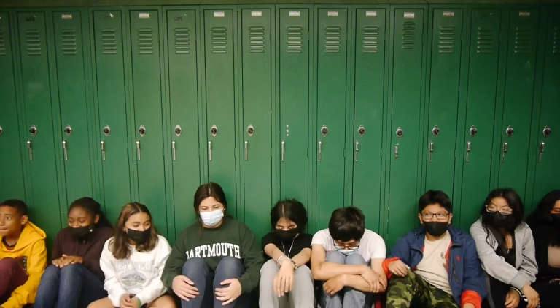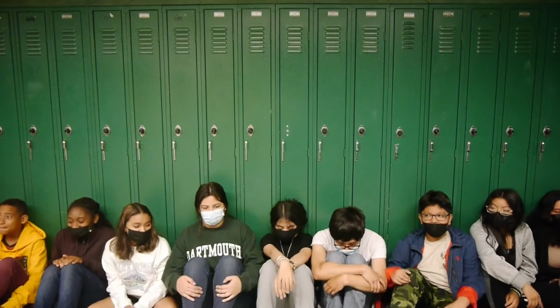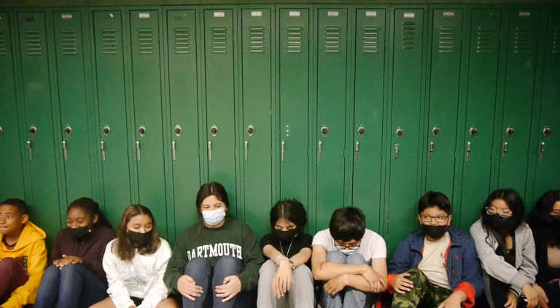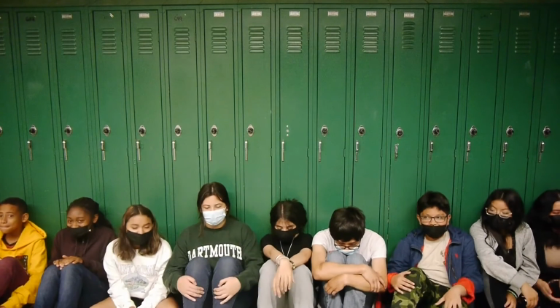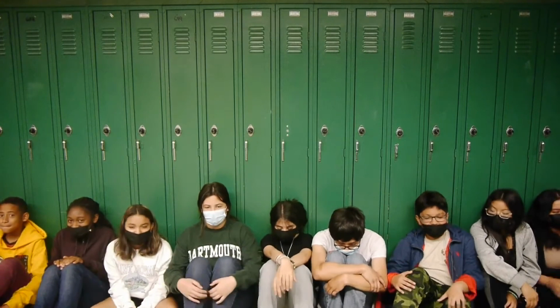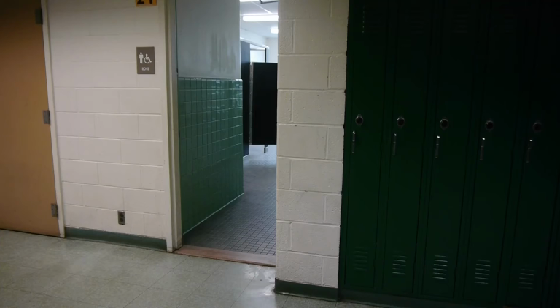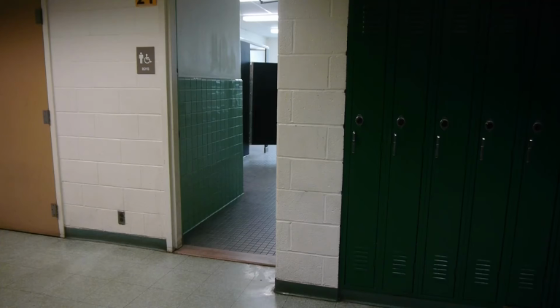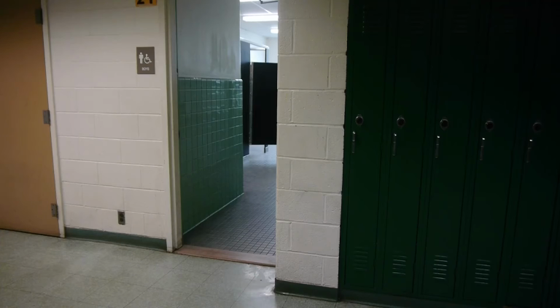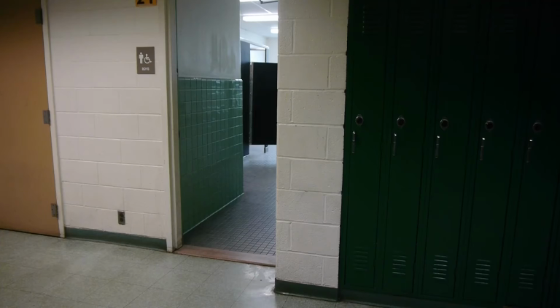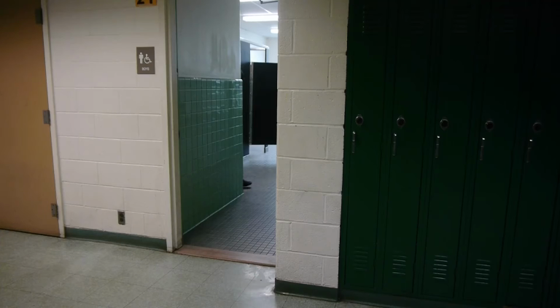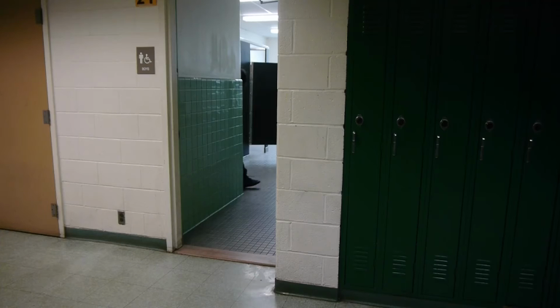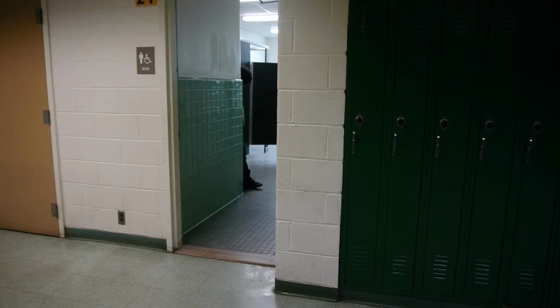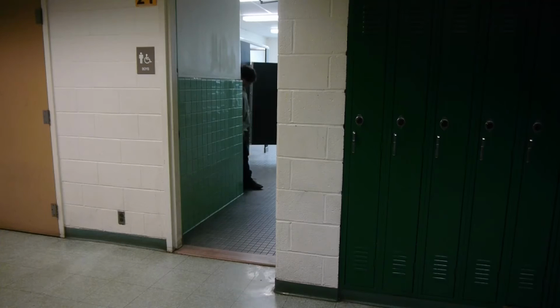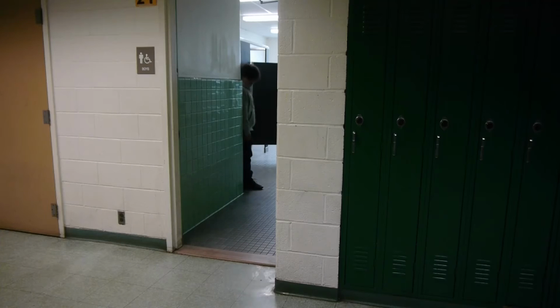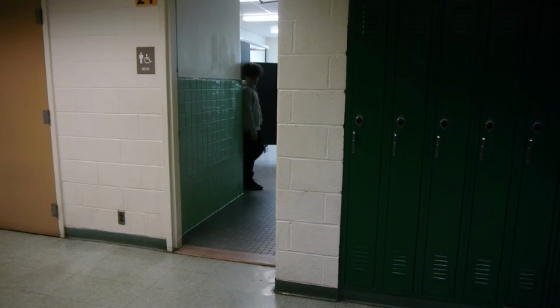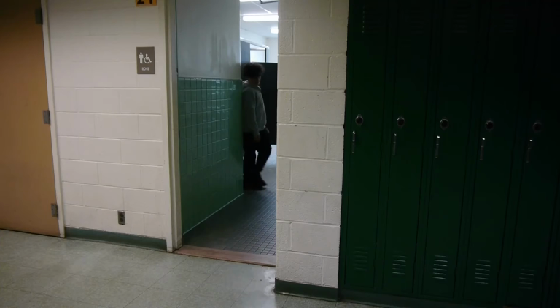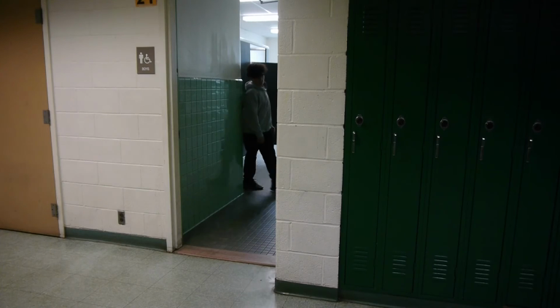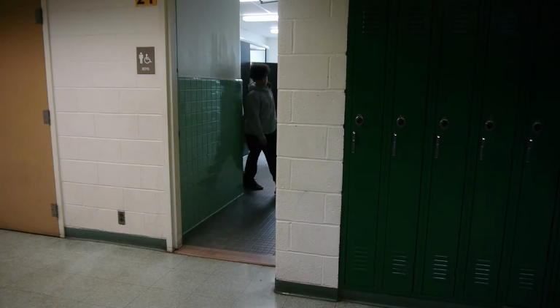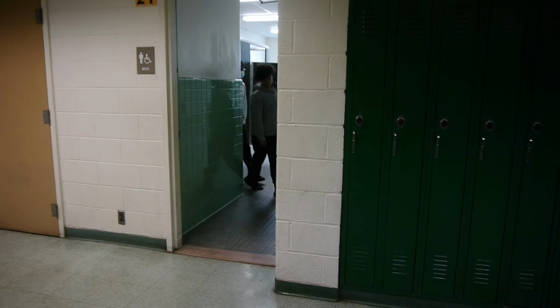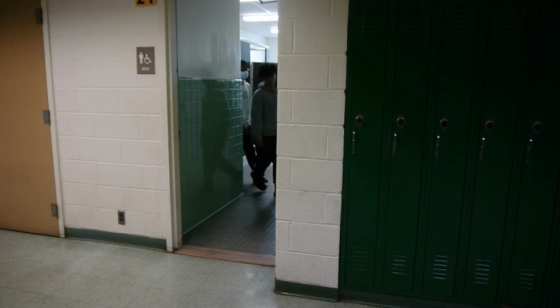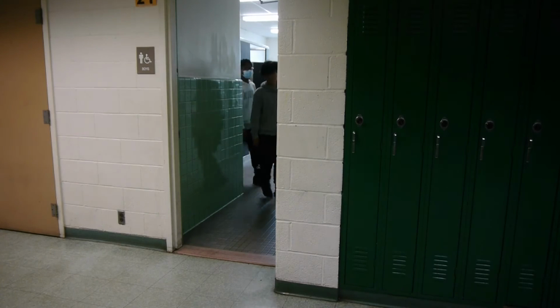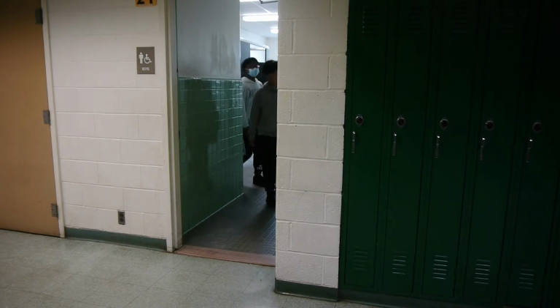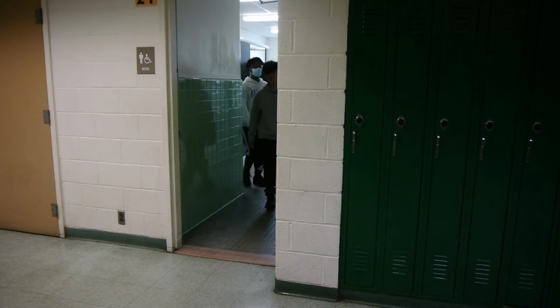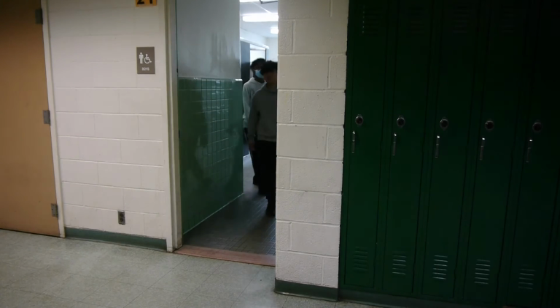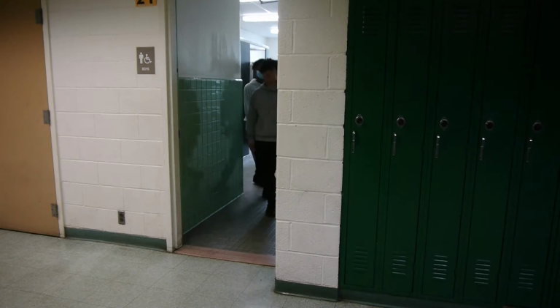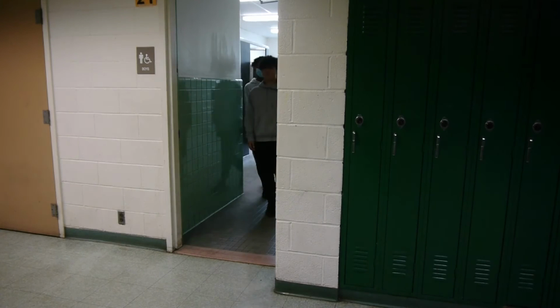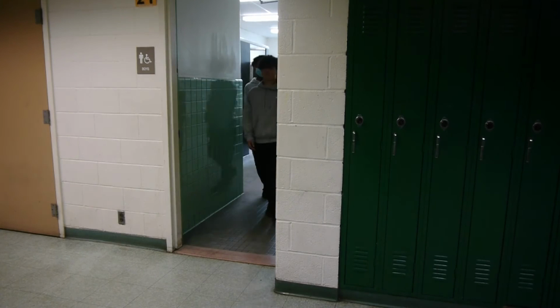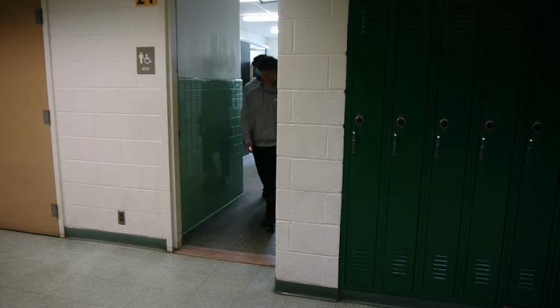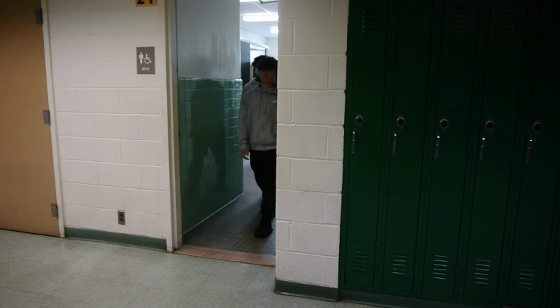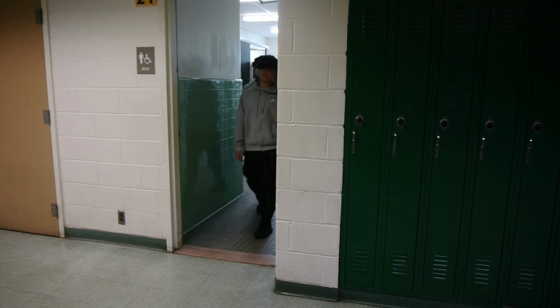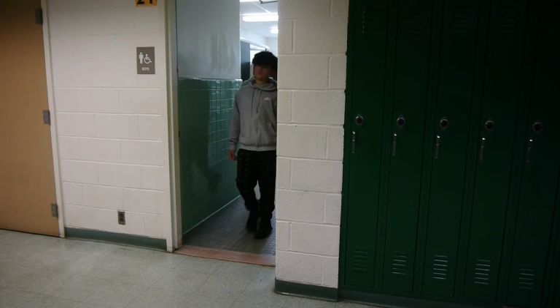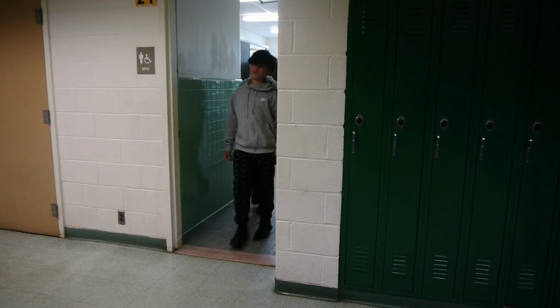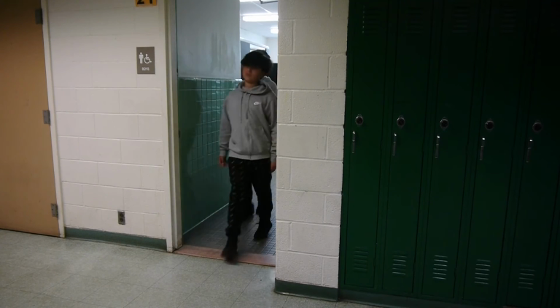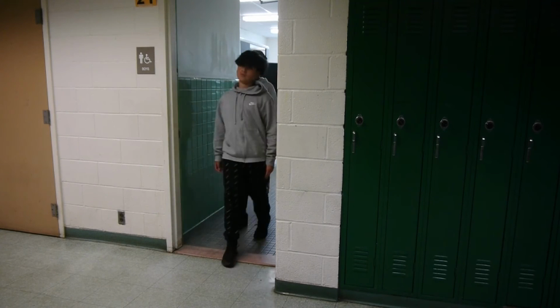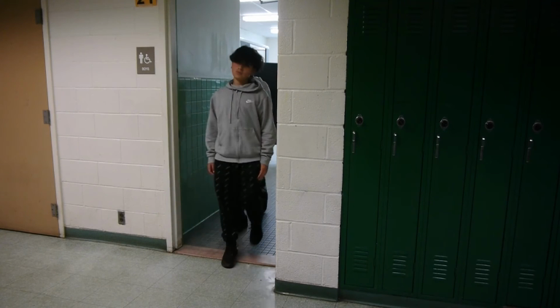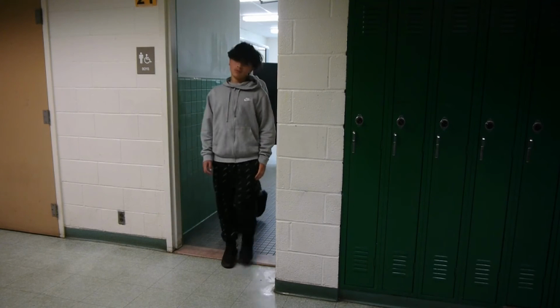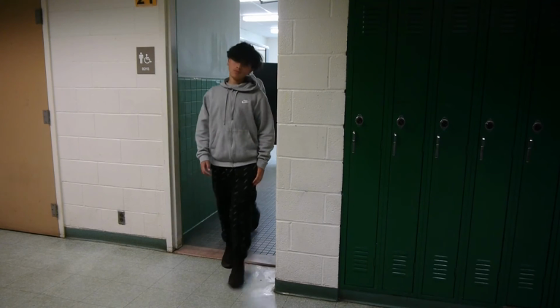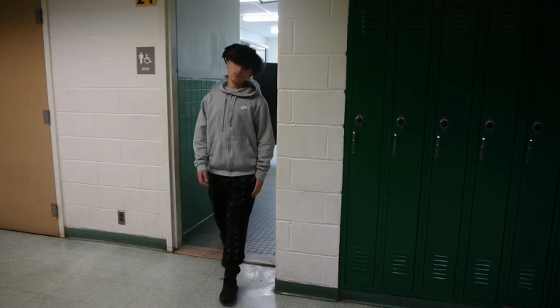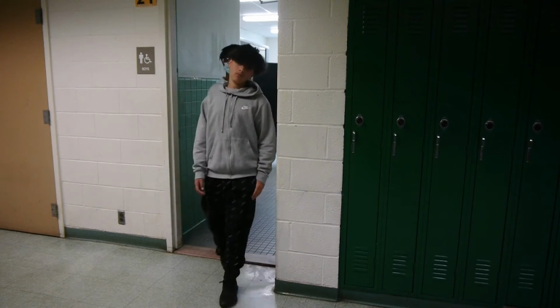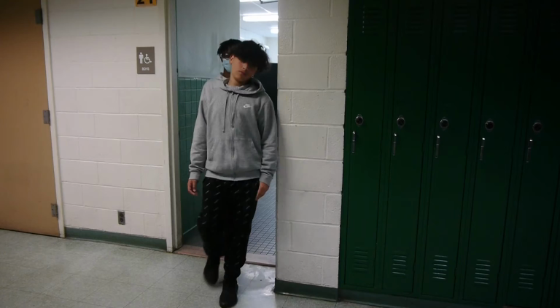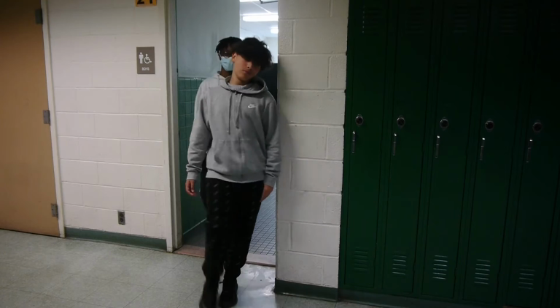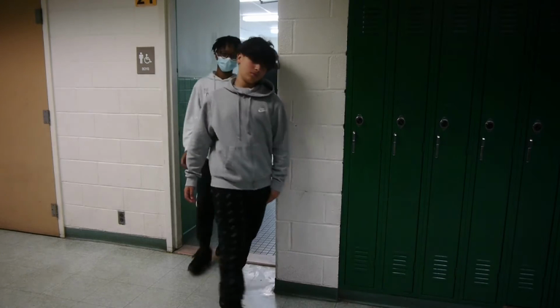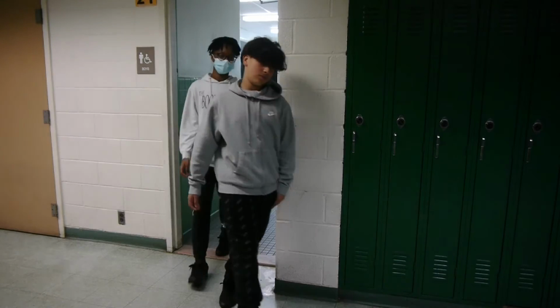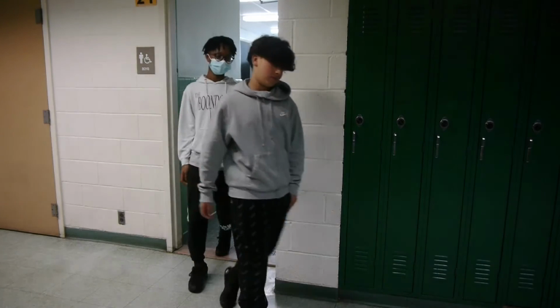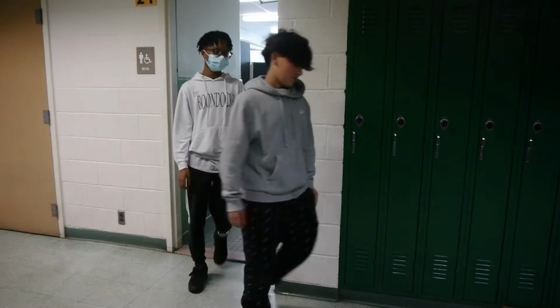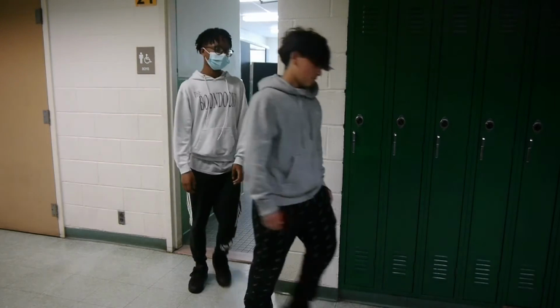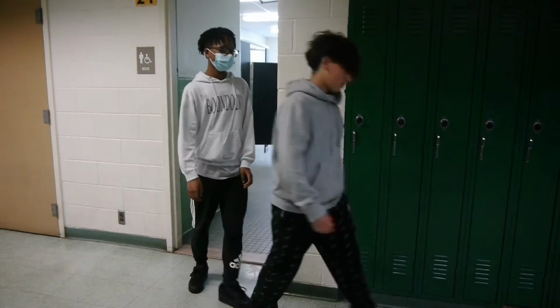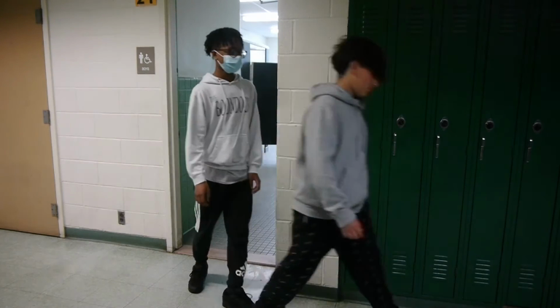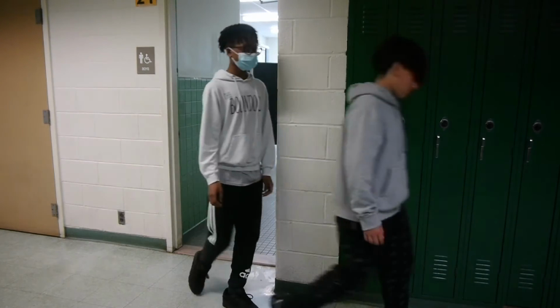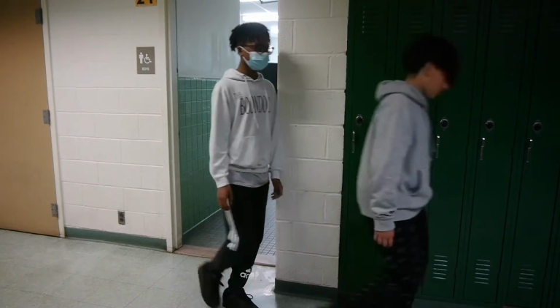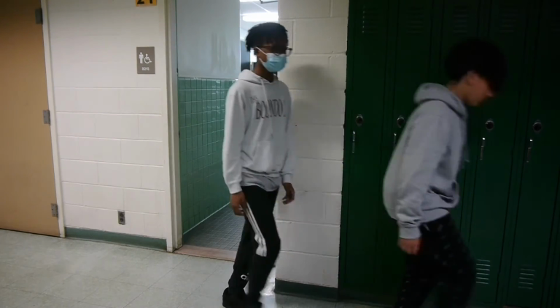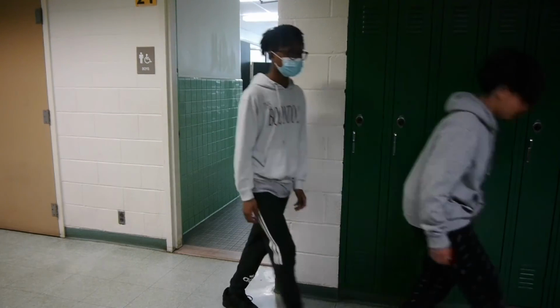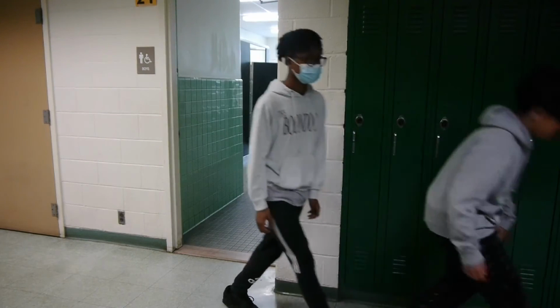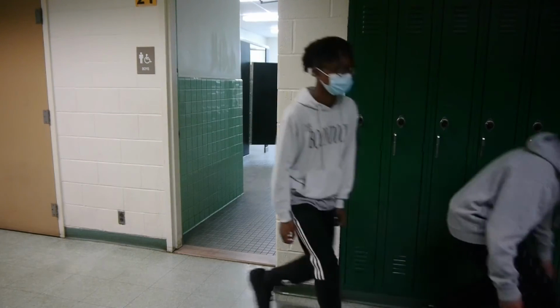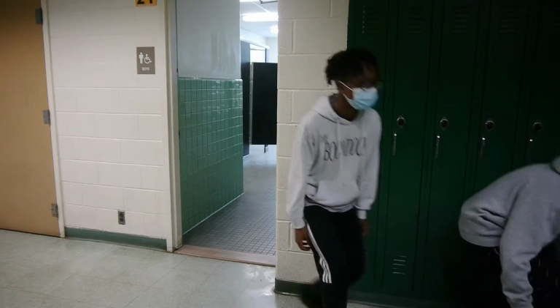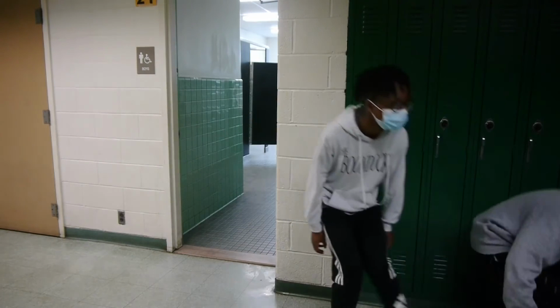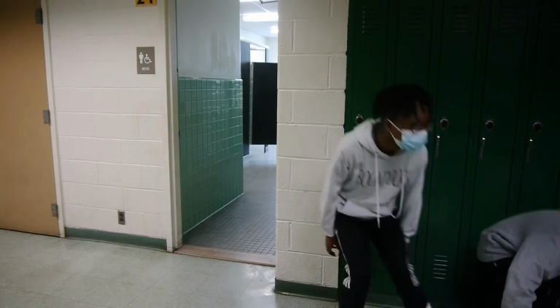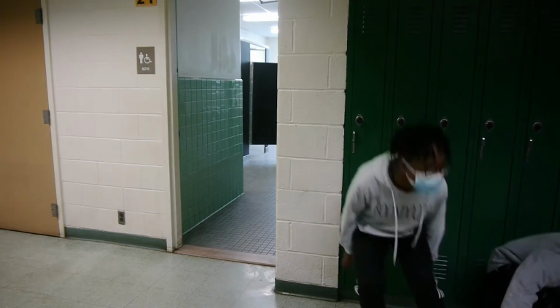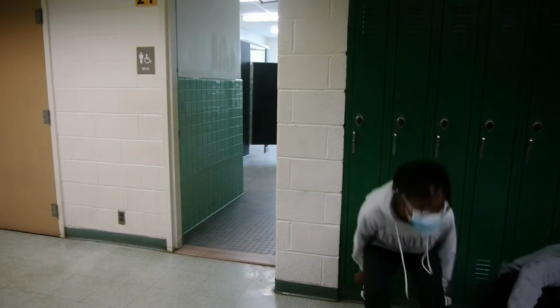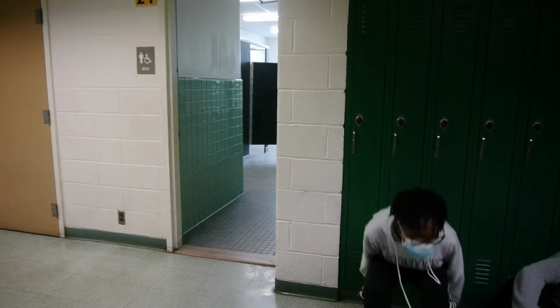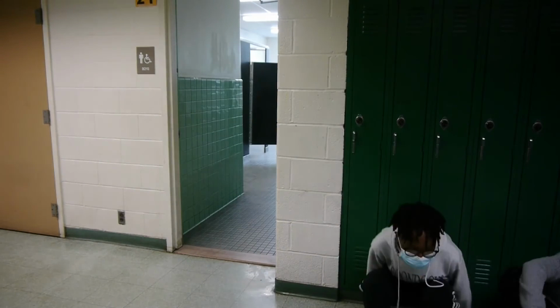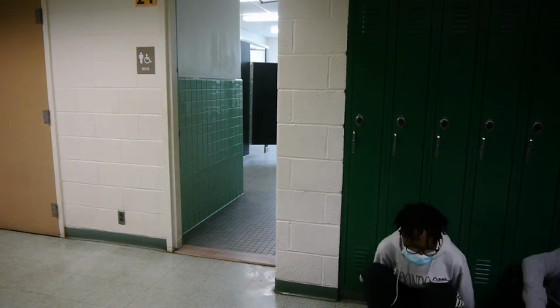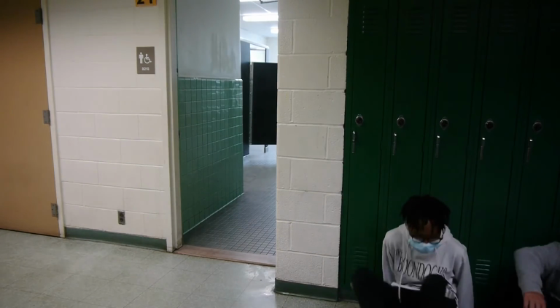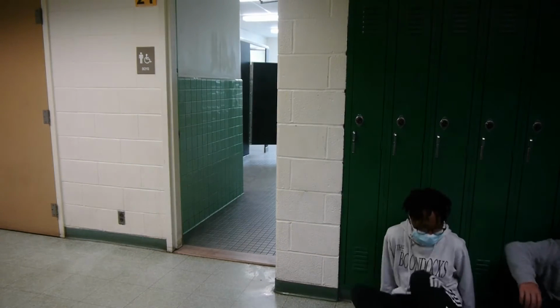Students, if you are in a hallway, bathroom, or common area, do not return to your scheduled class. Remain in the closest hallway and sit down.